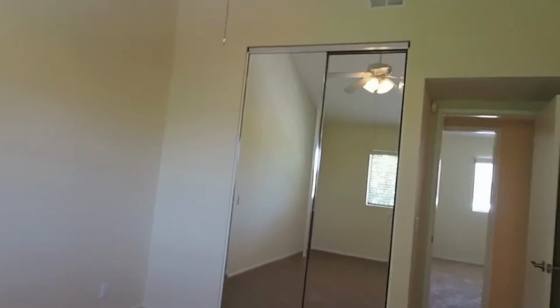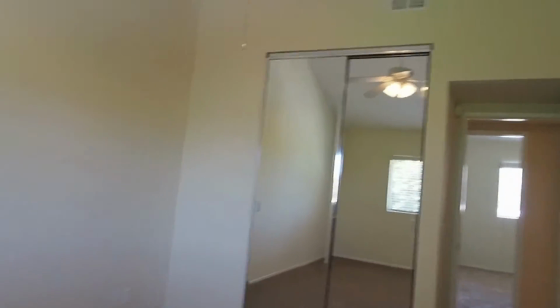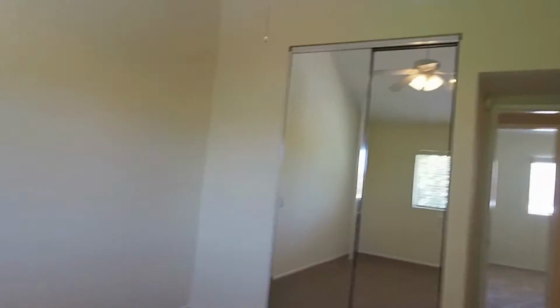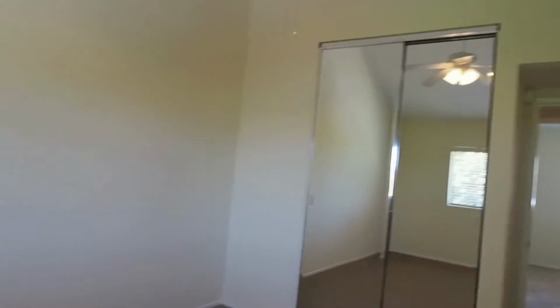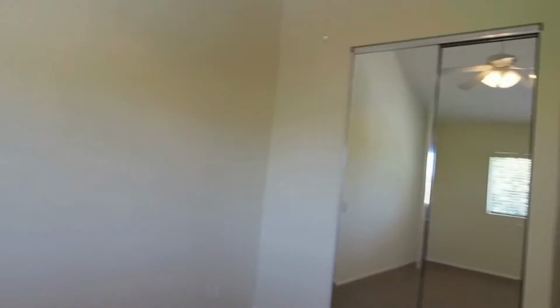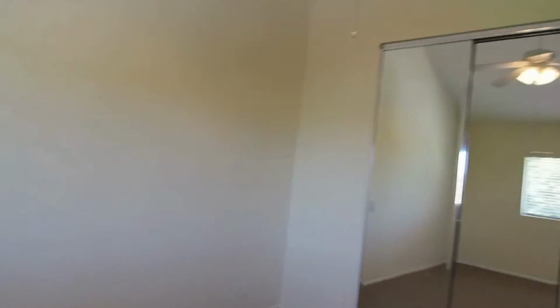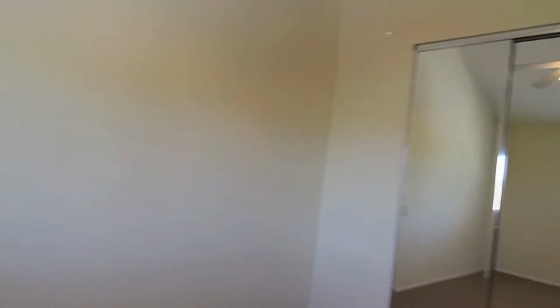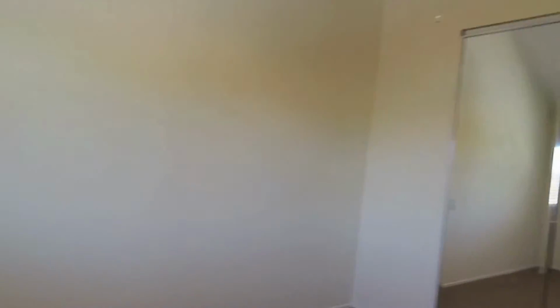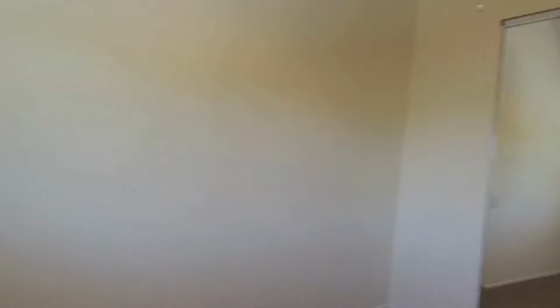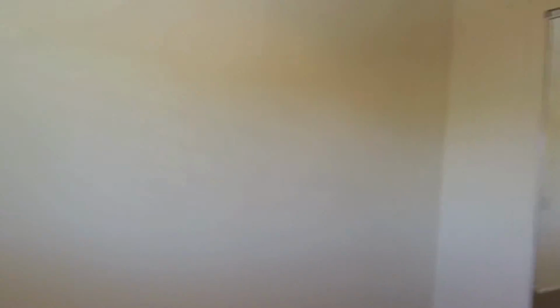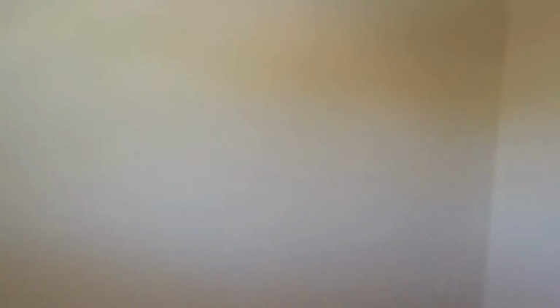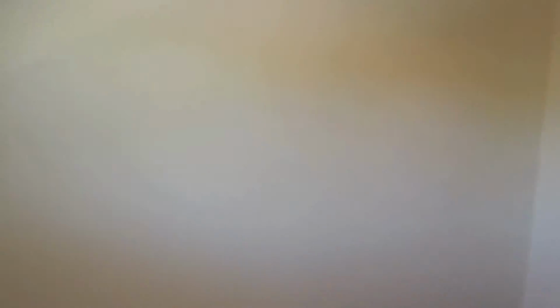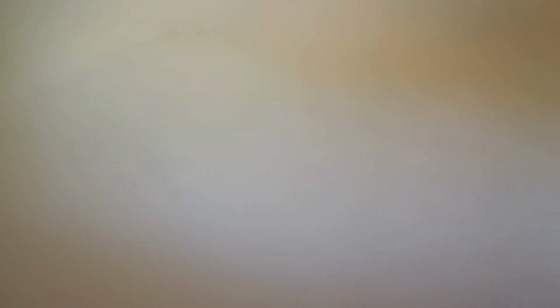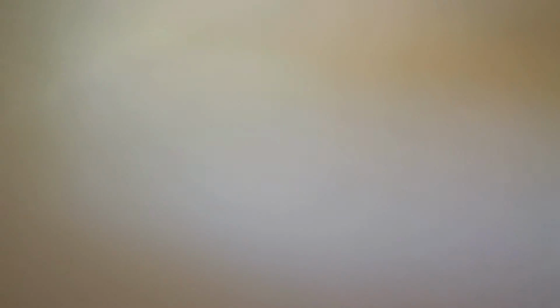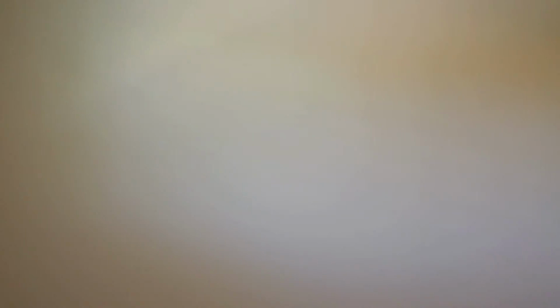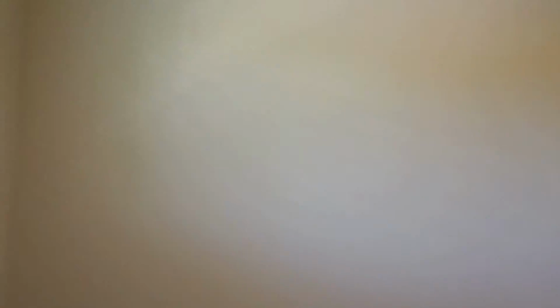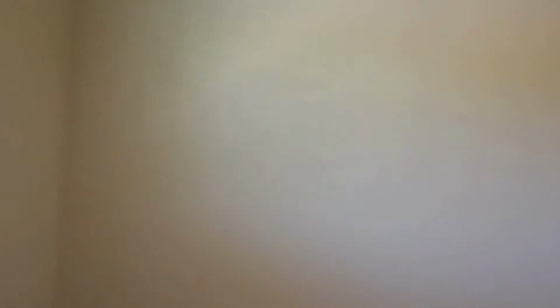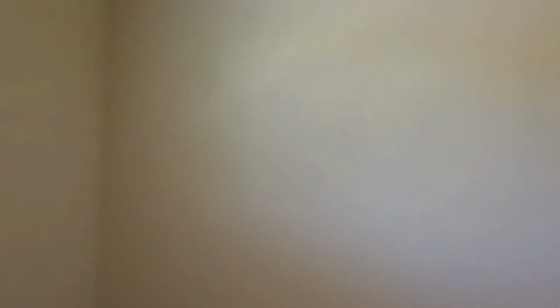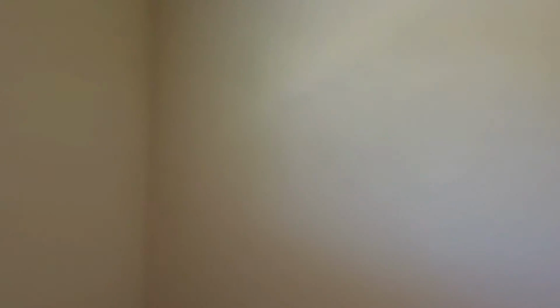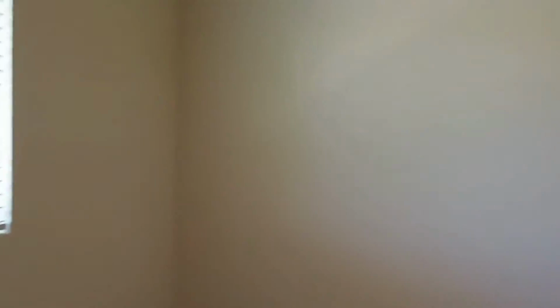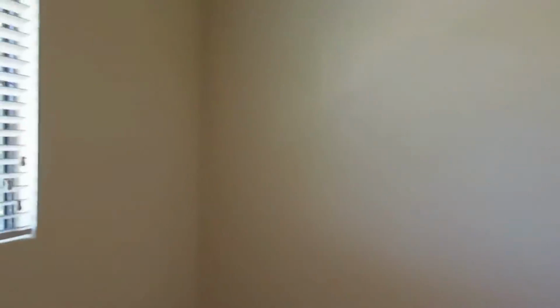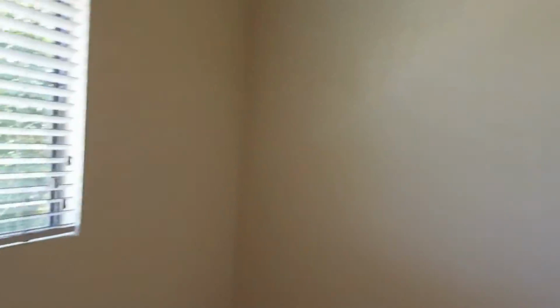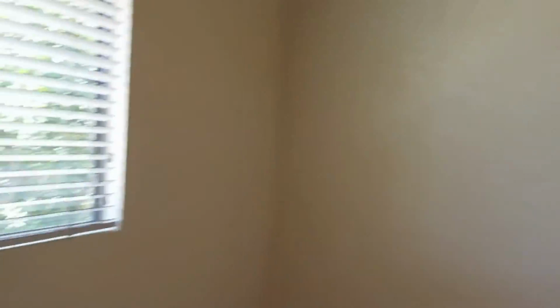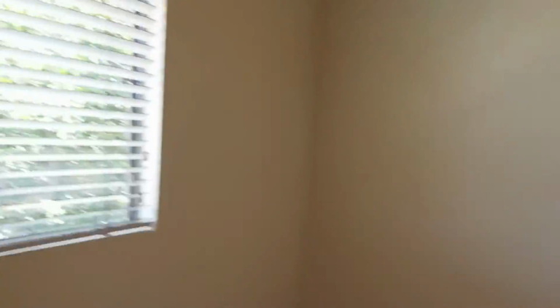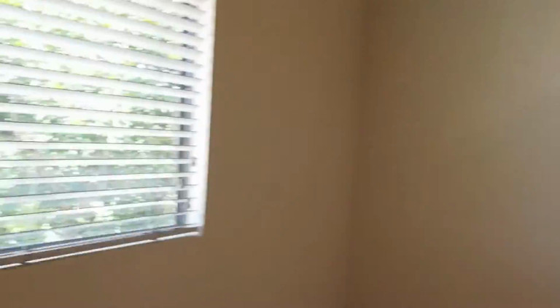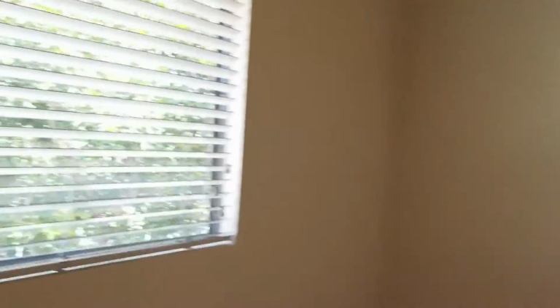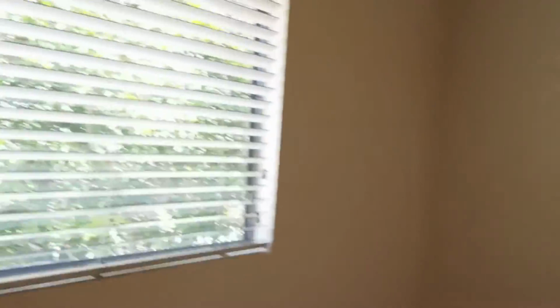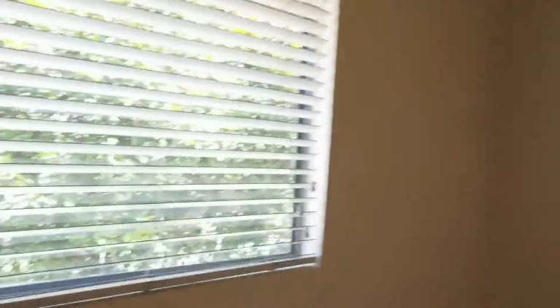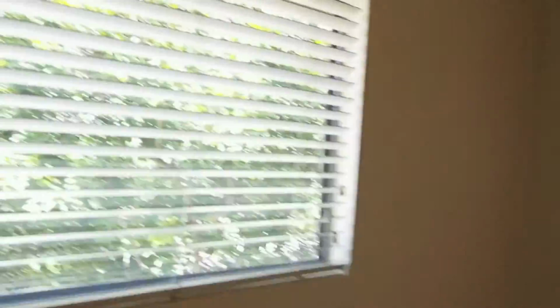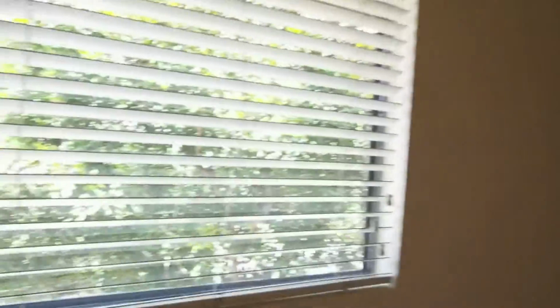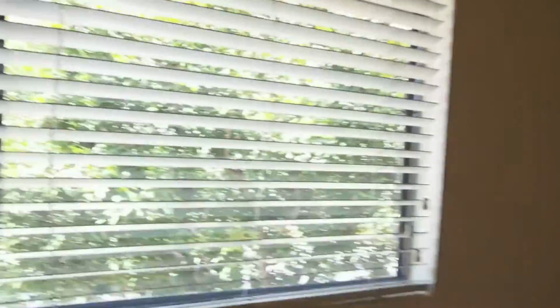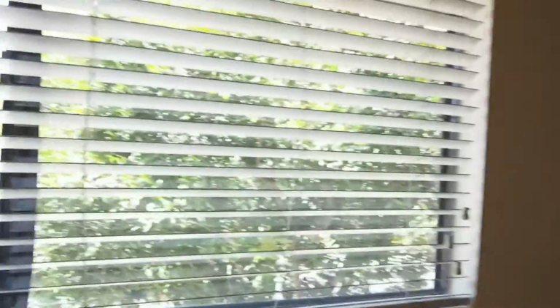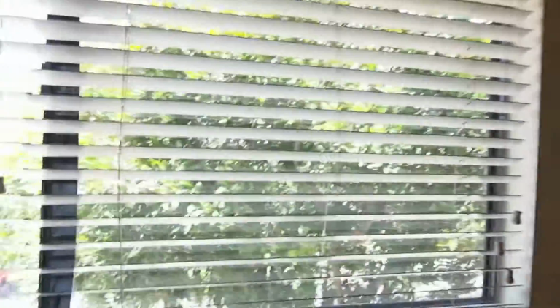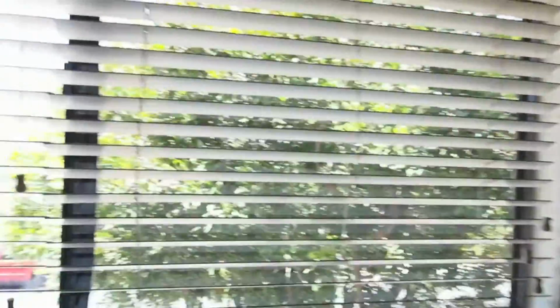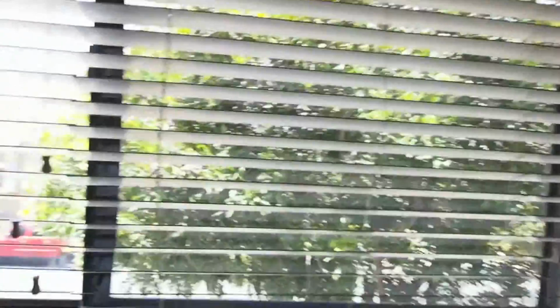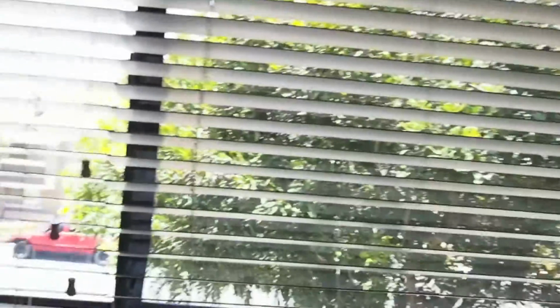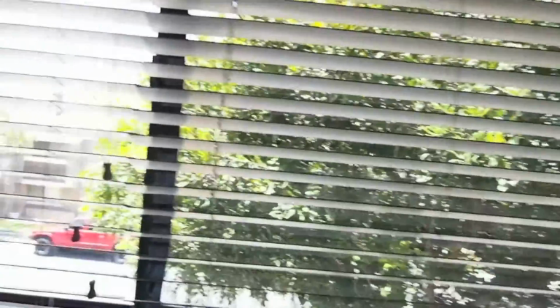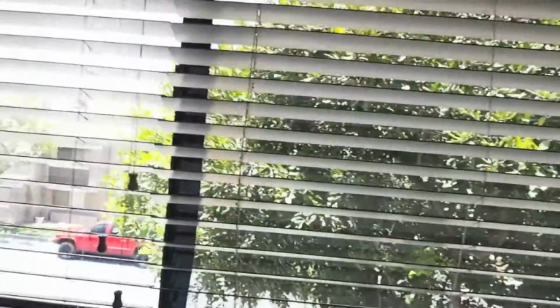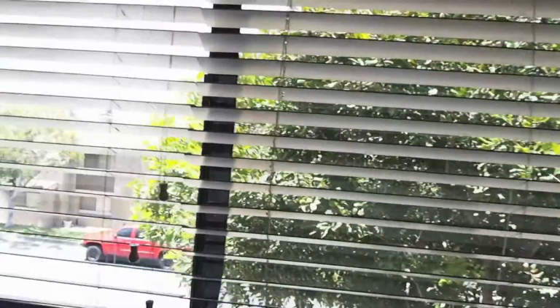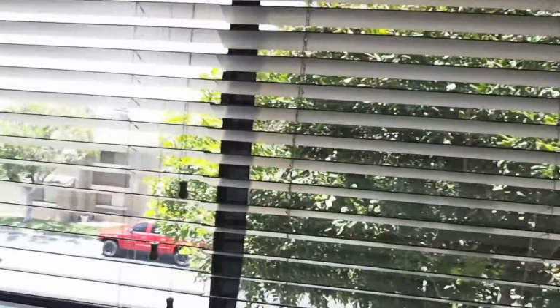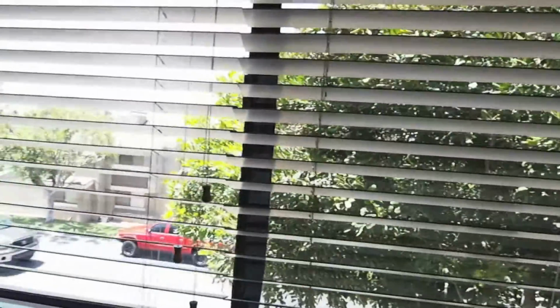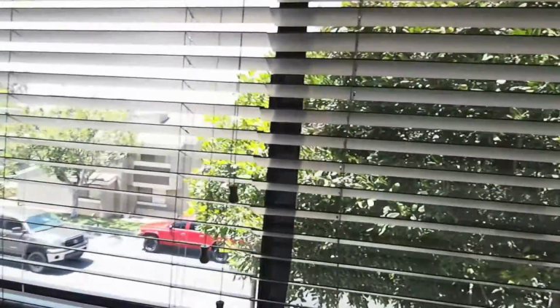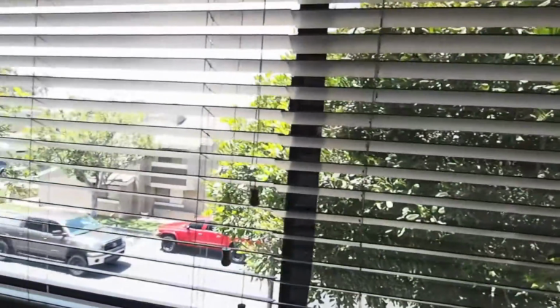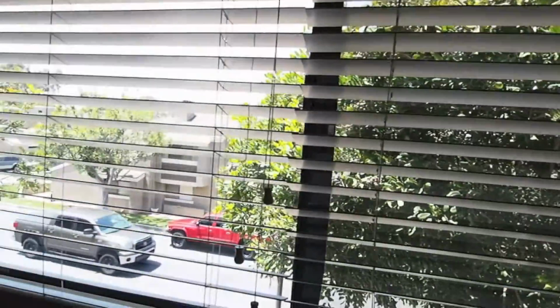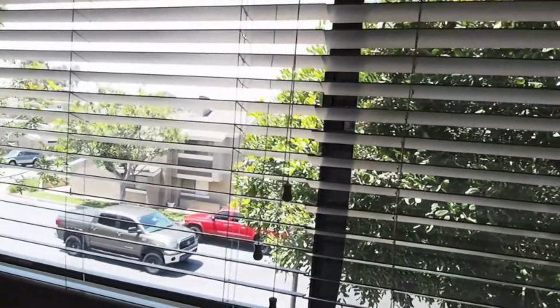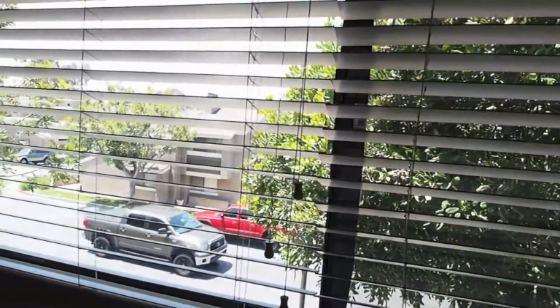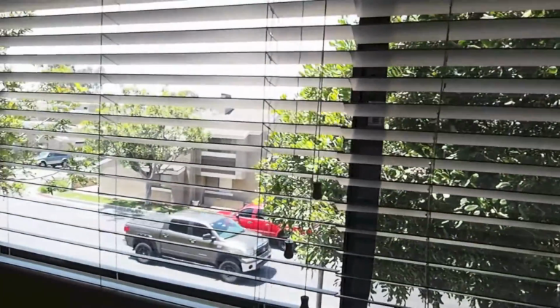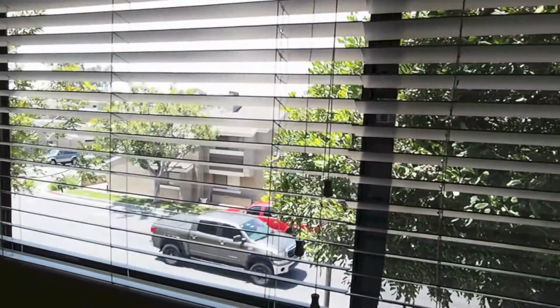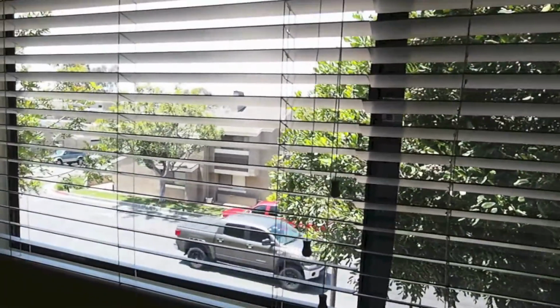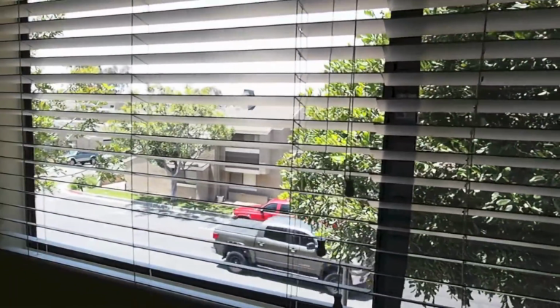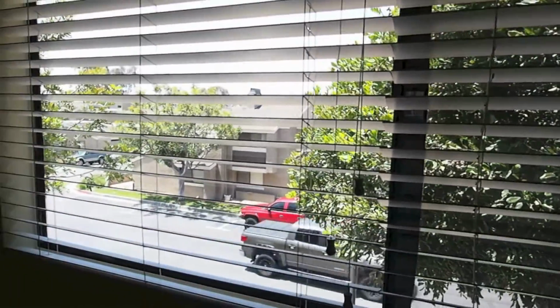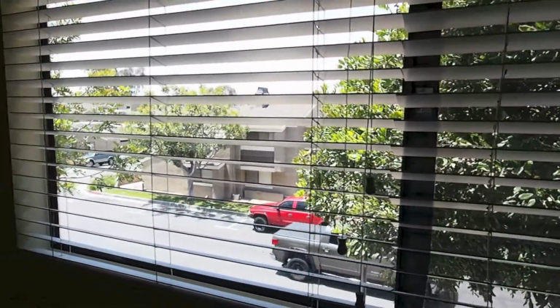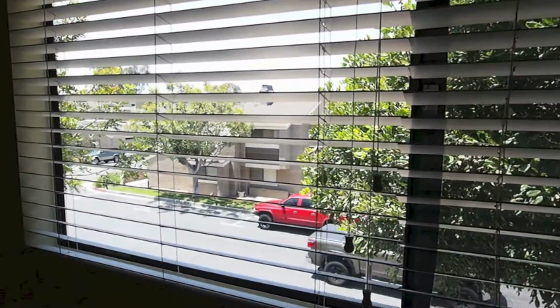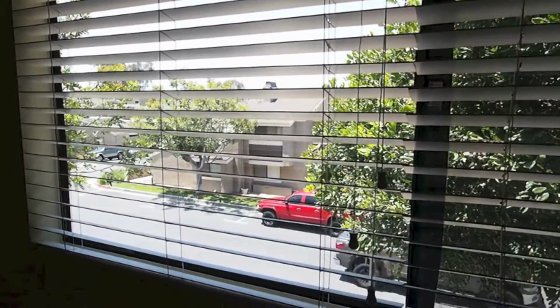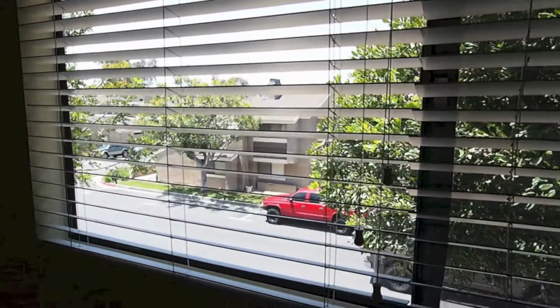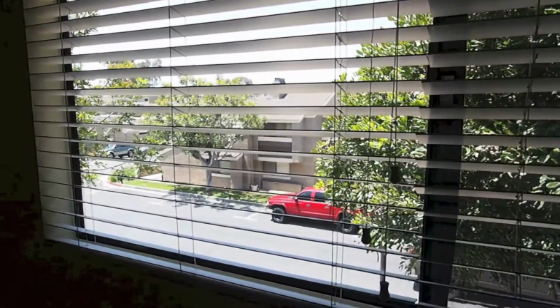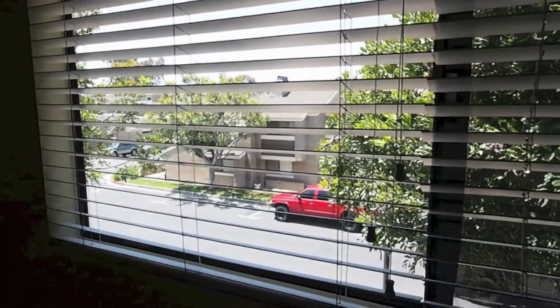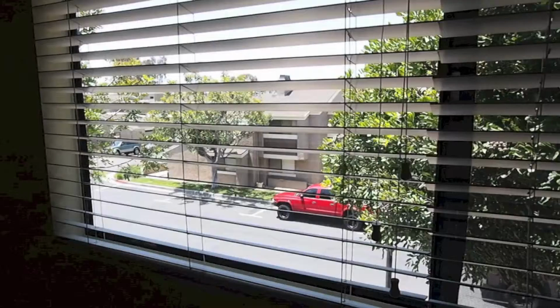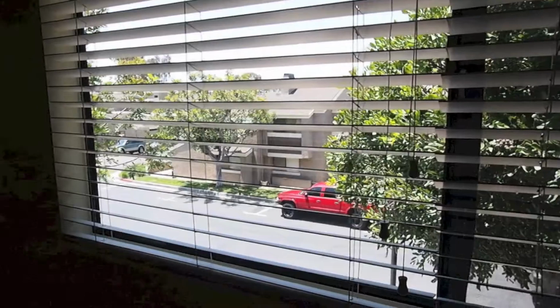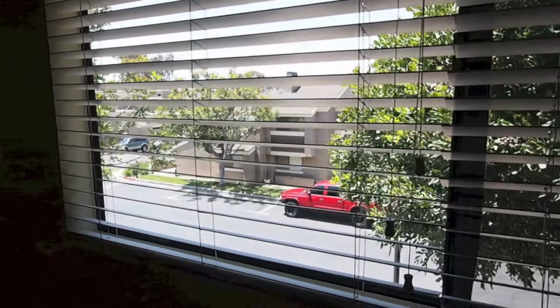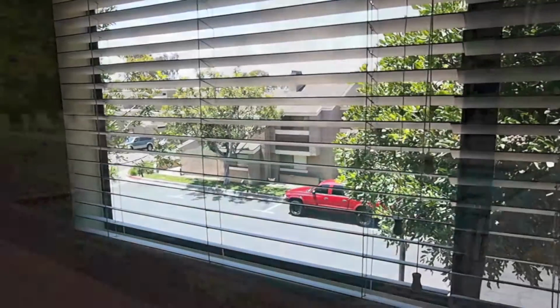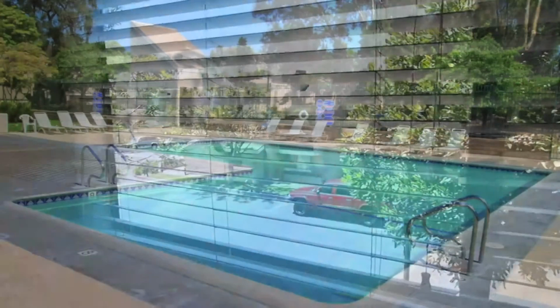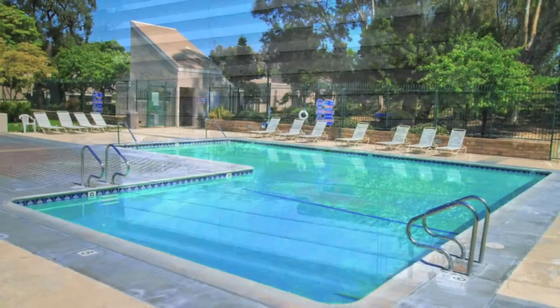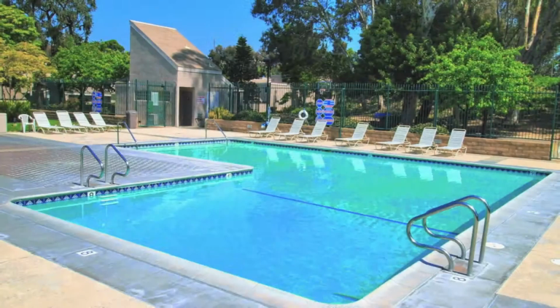That's our guided tour of 11 Summer Walk Court. Hope you enjoyed it.